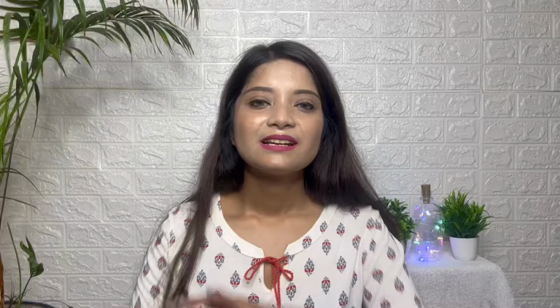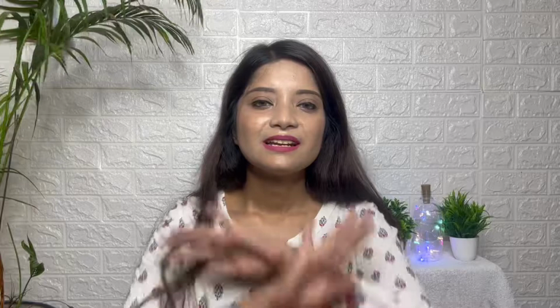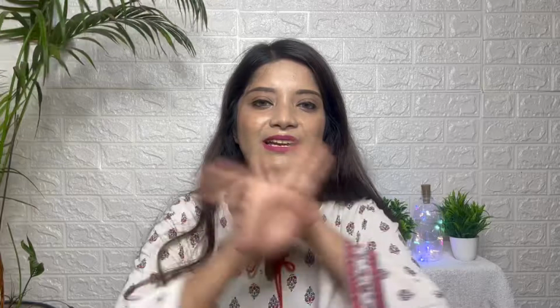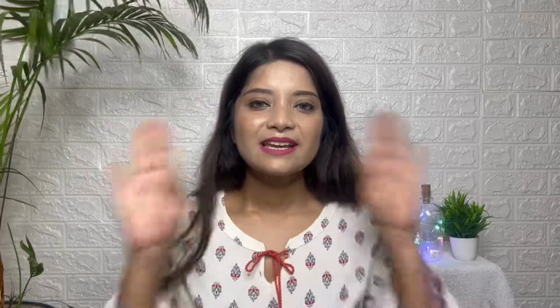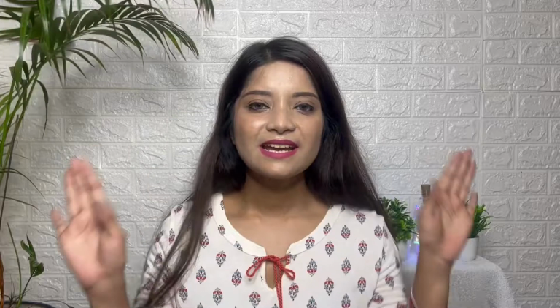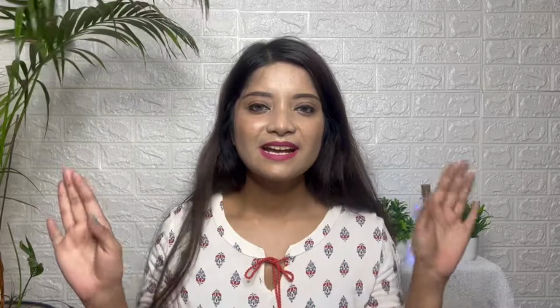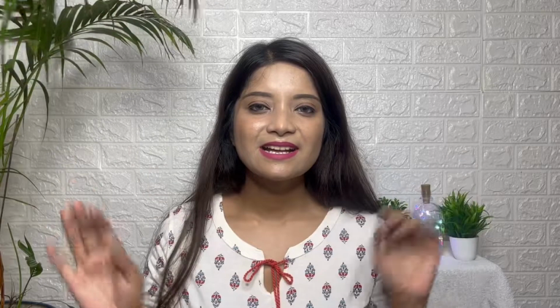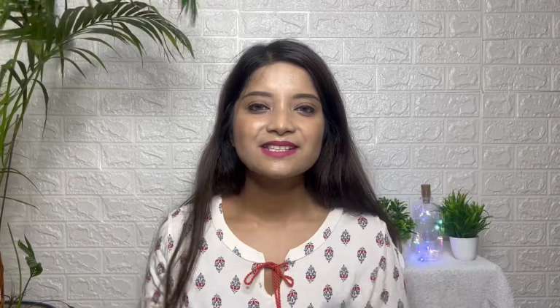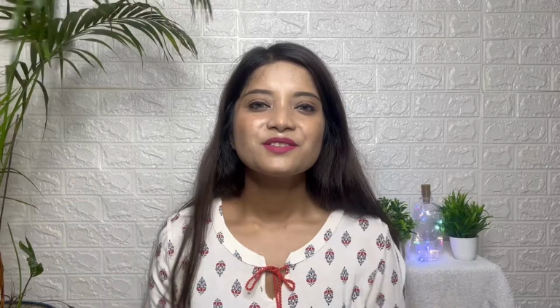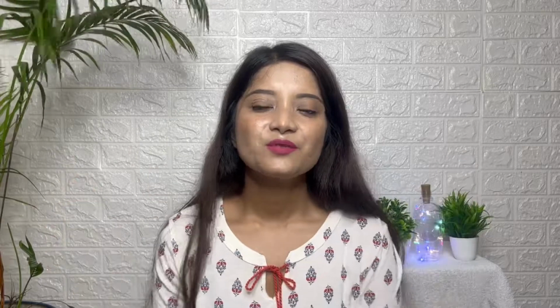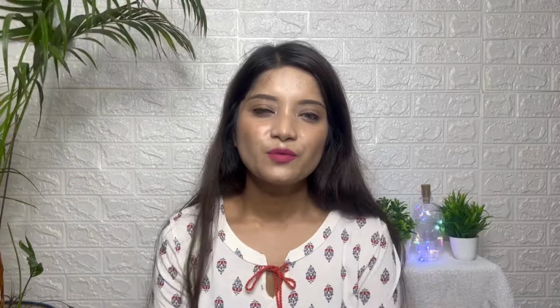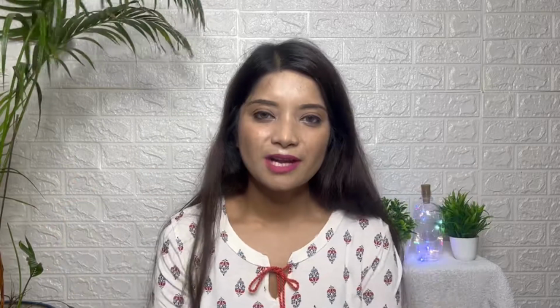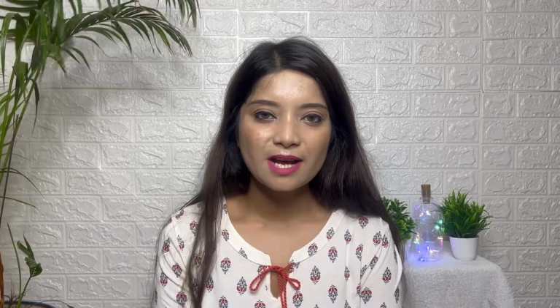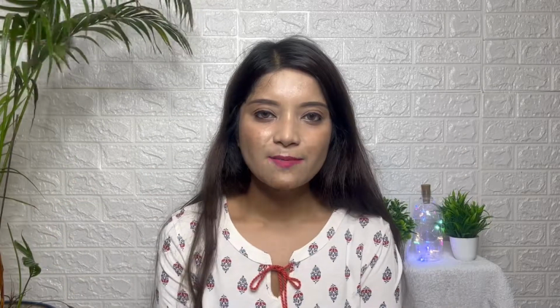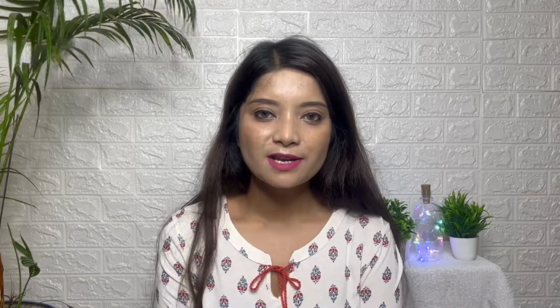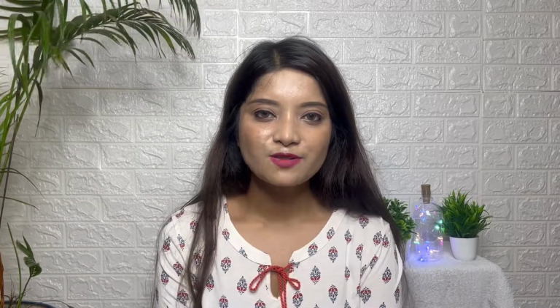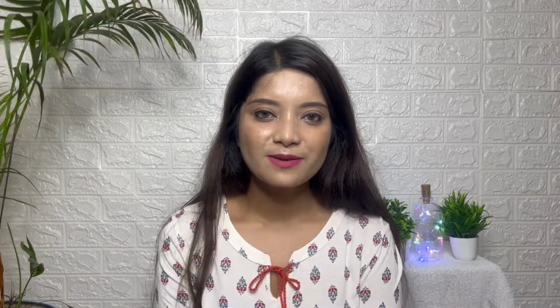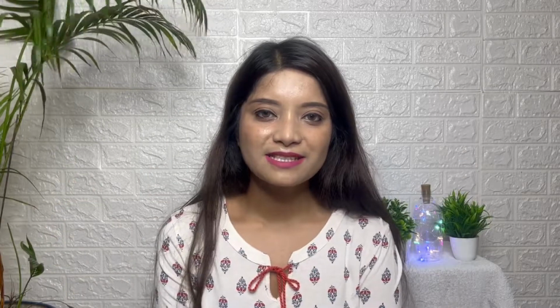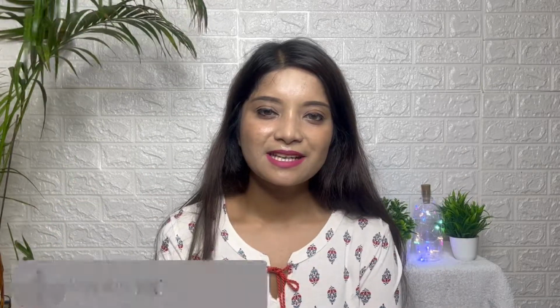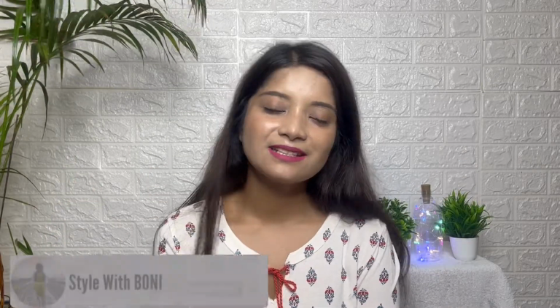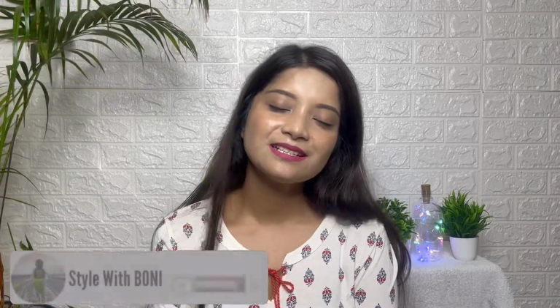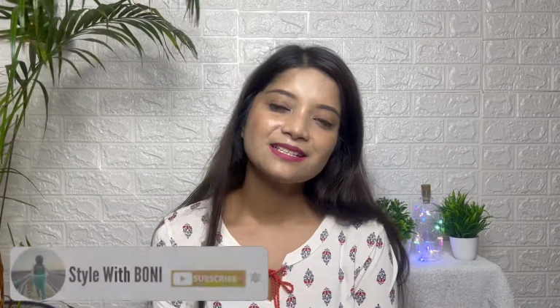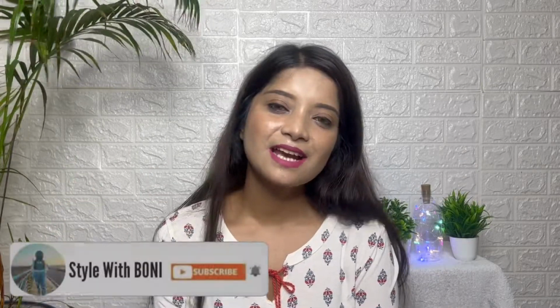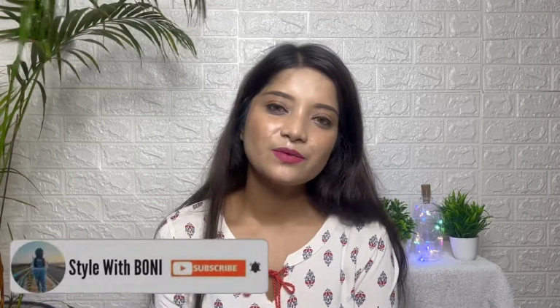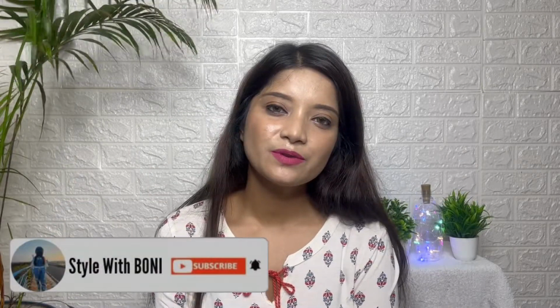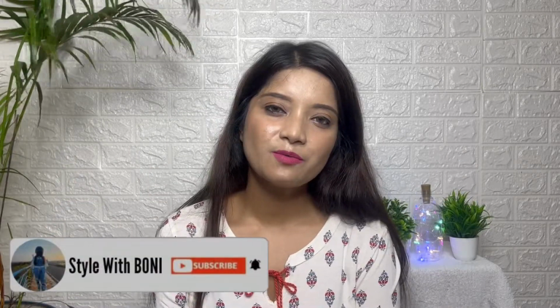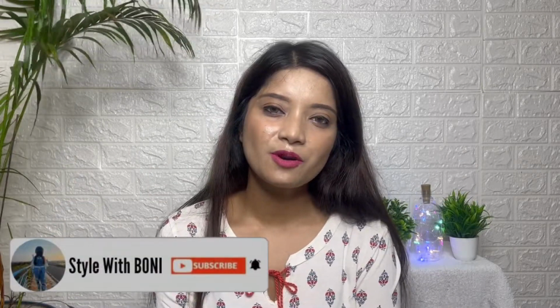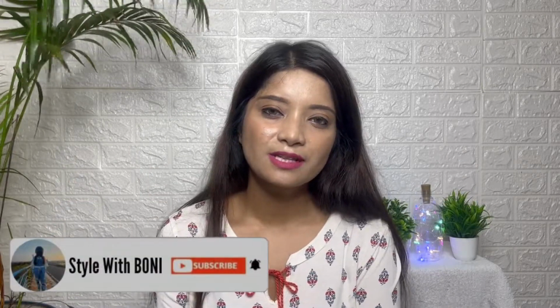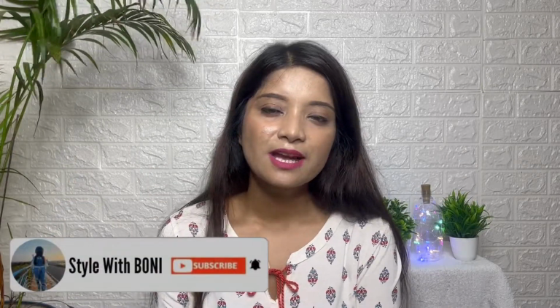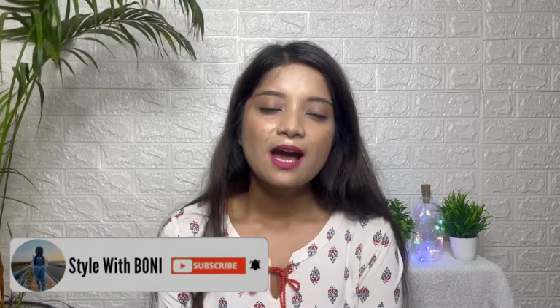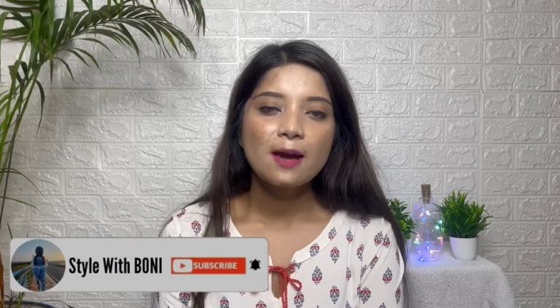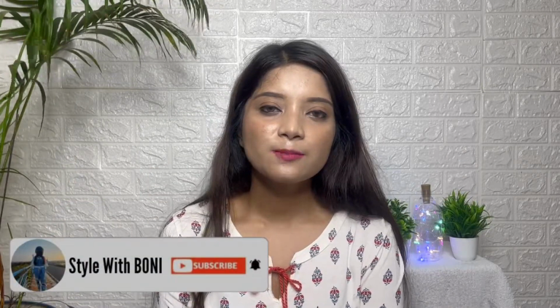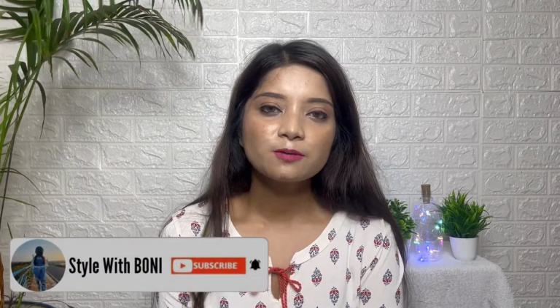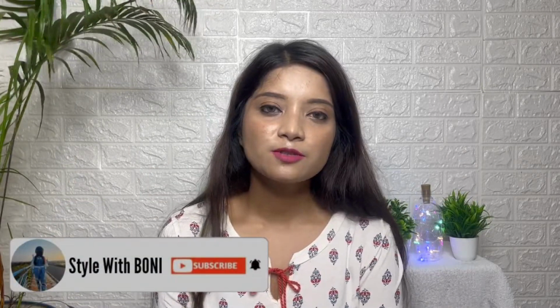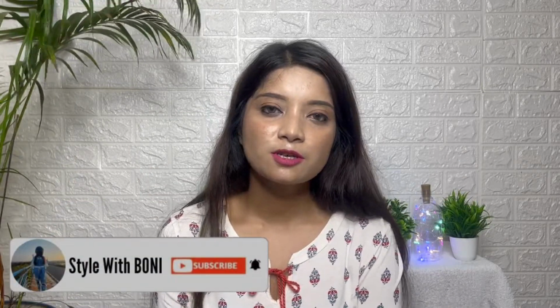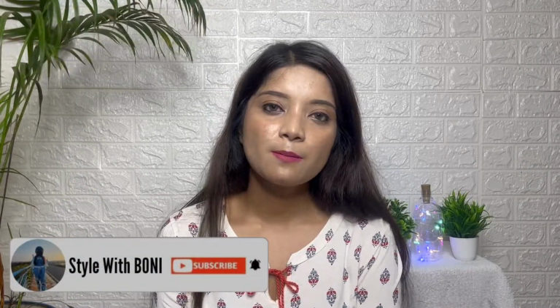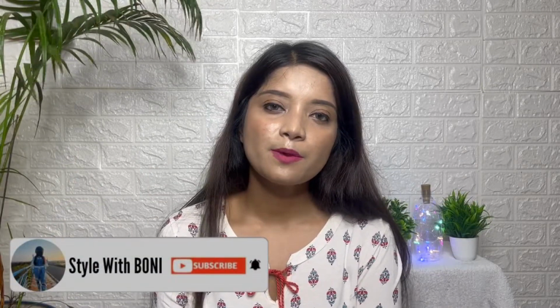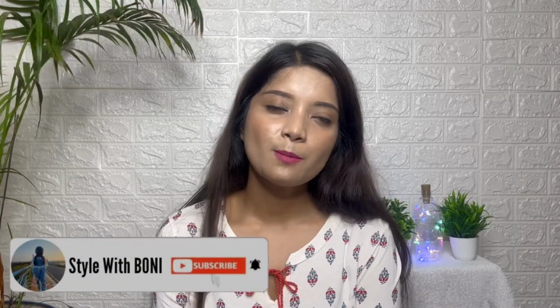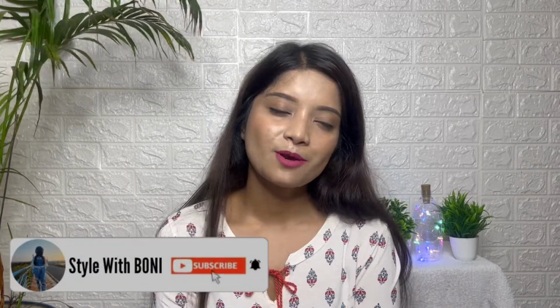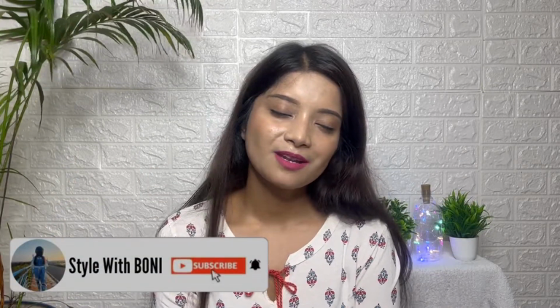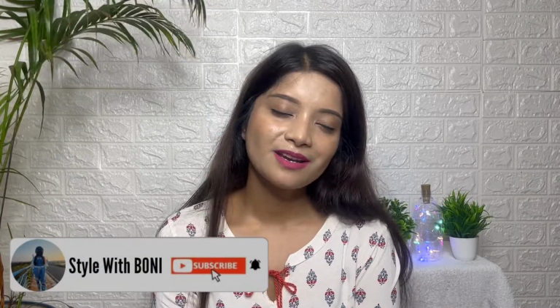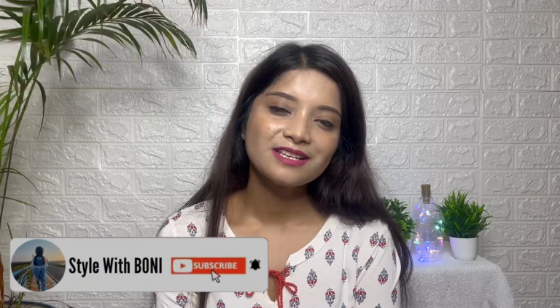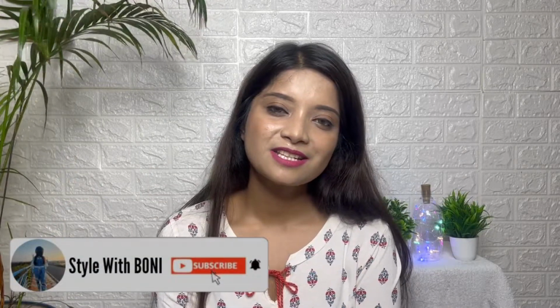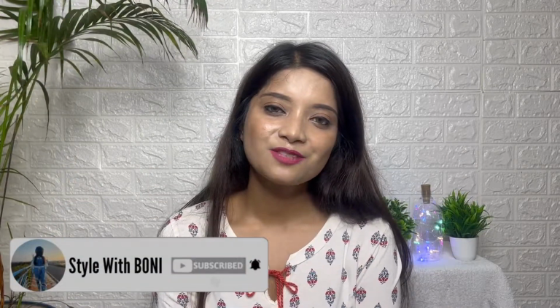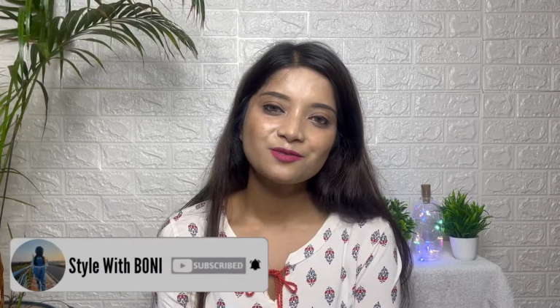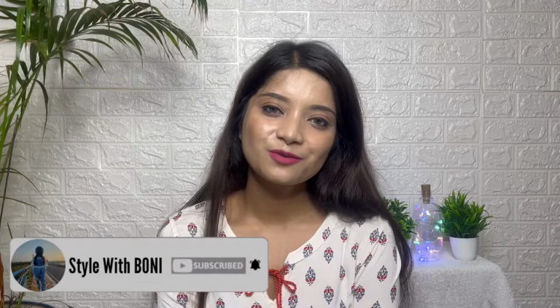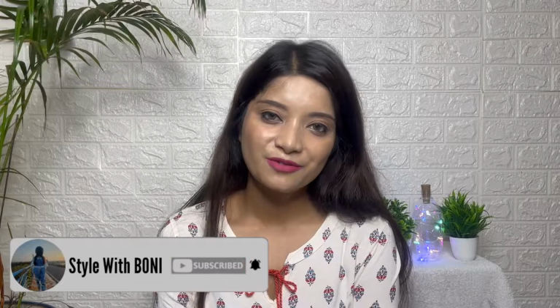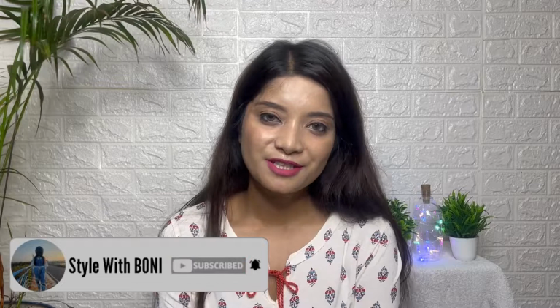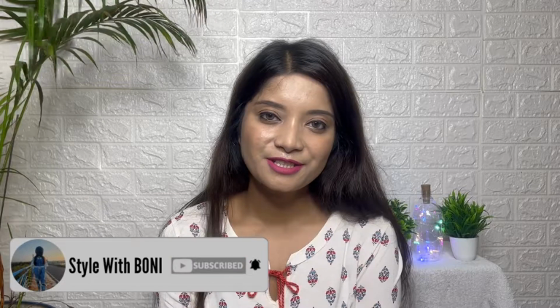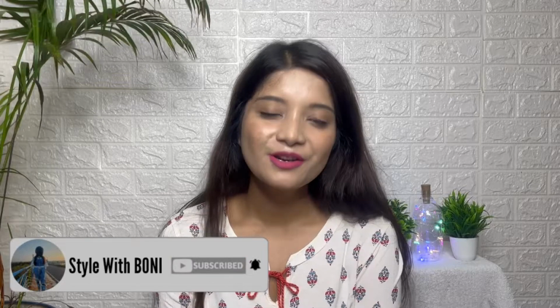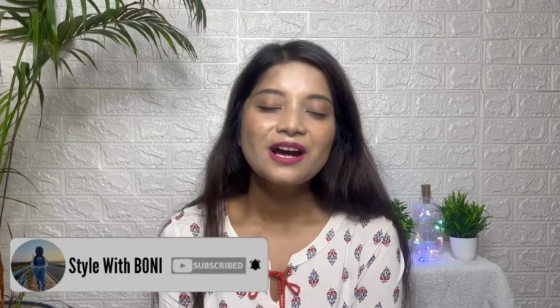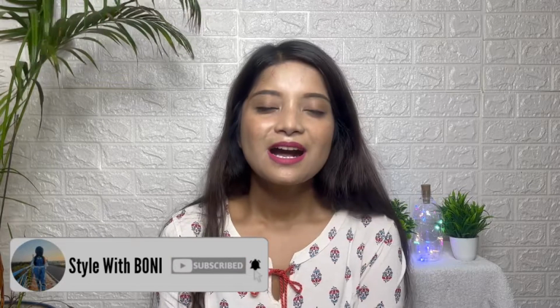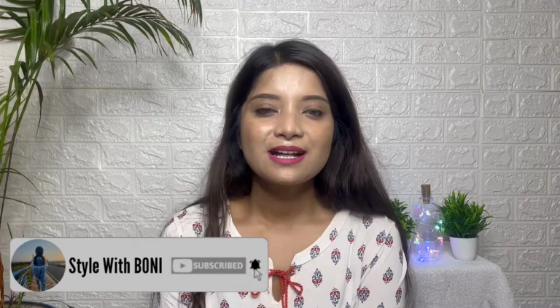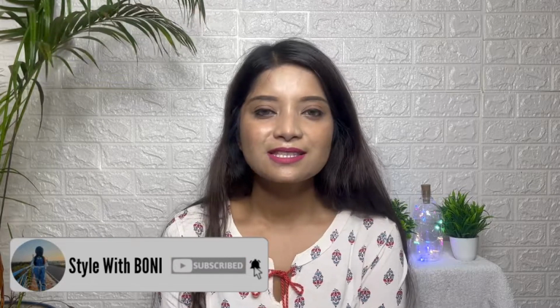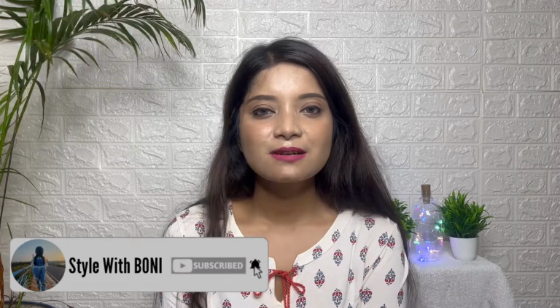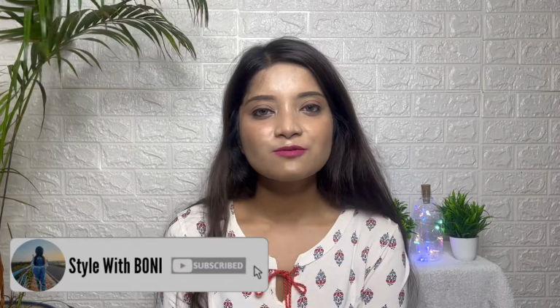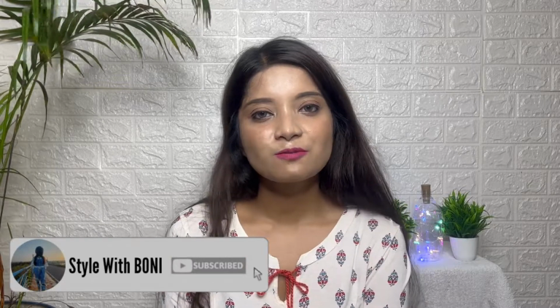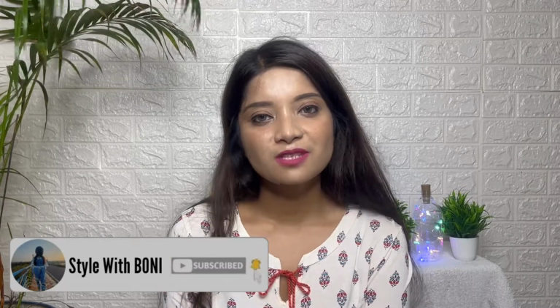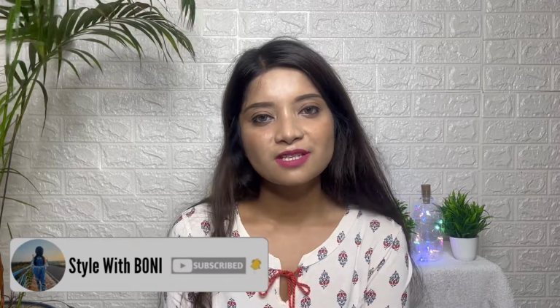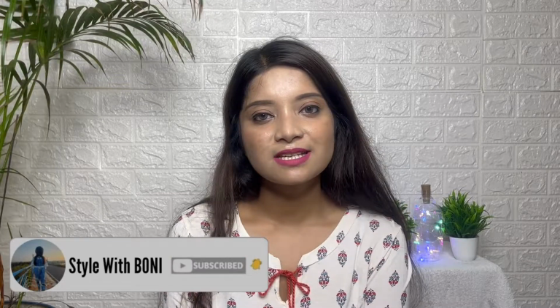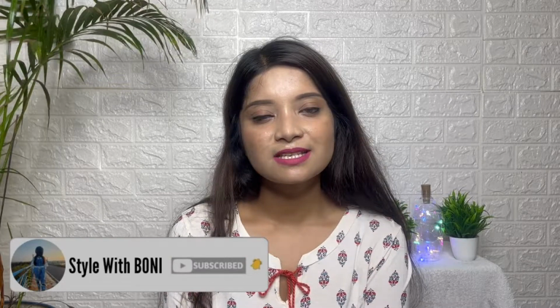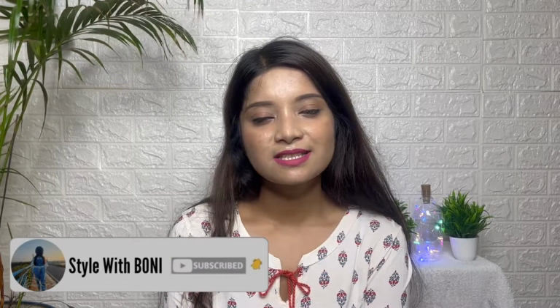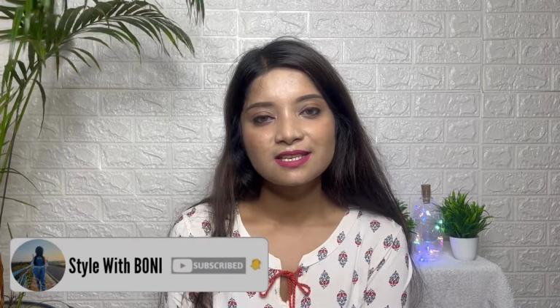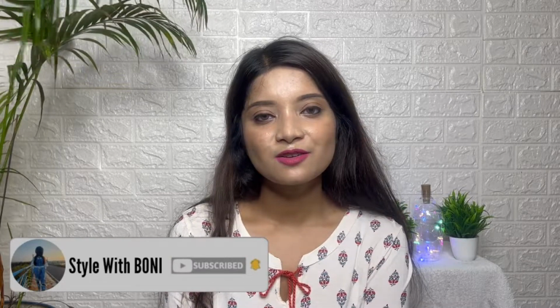Hey guys, welcome back to my channel Style with Bonnie. Today I am going to show you the next video — we will share the SSS haul.